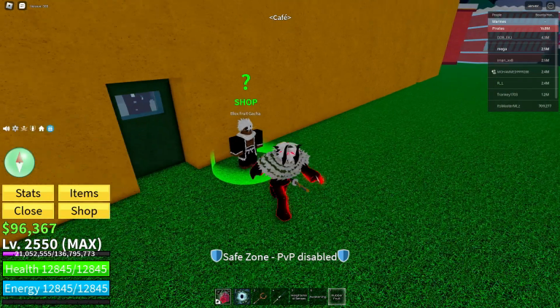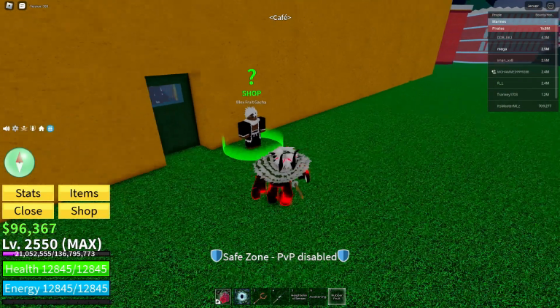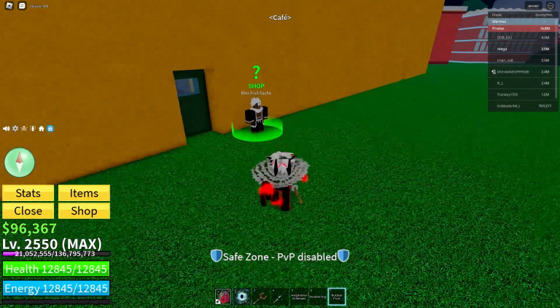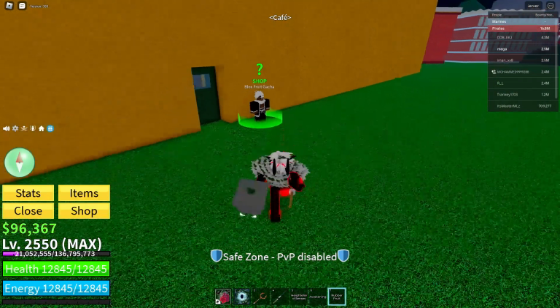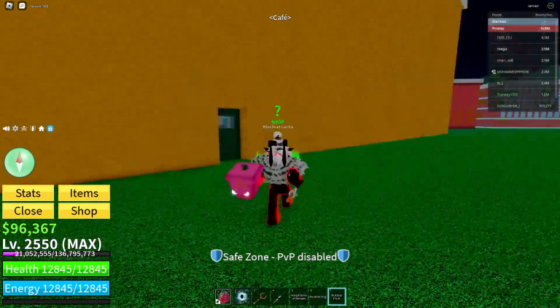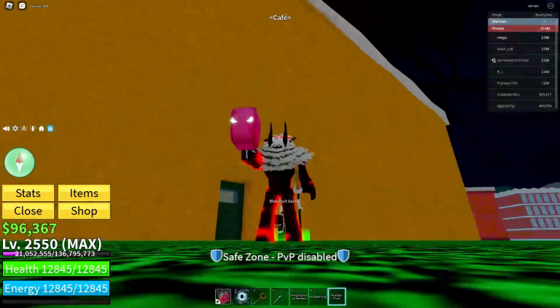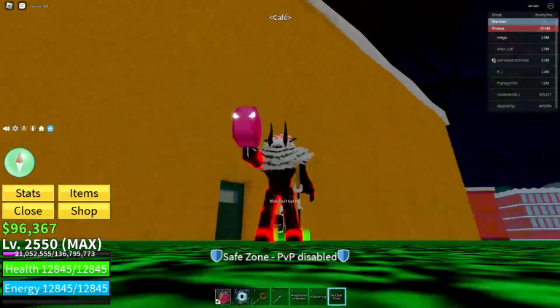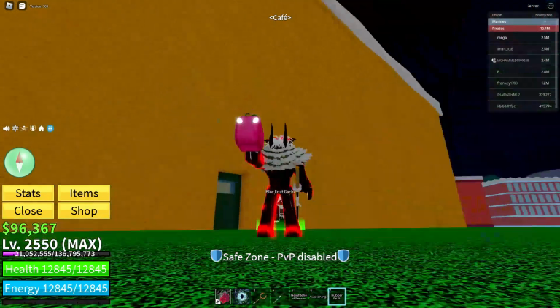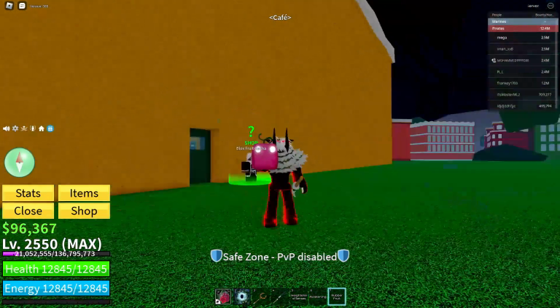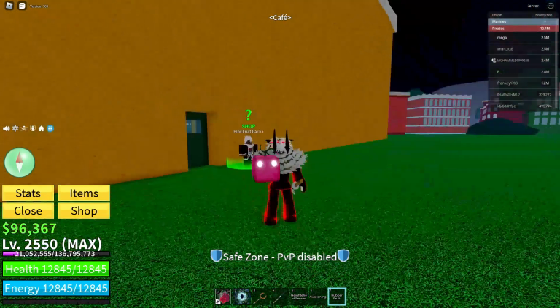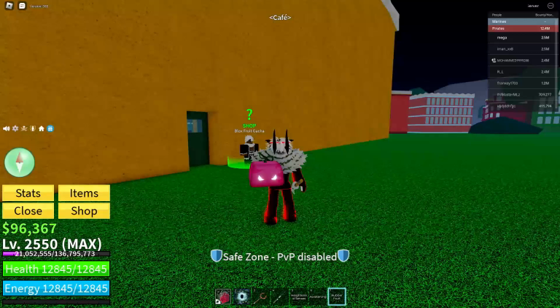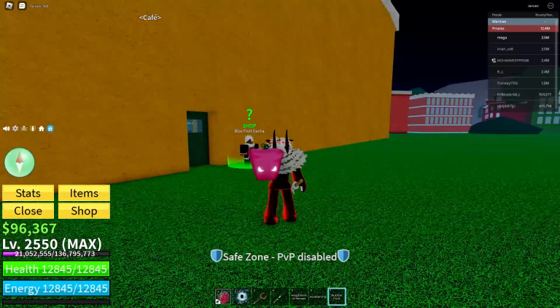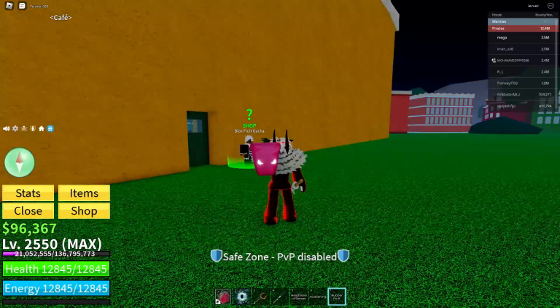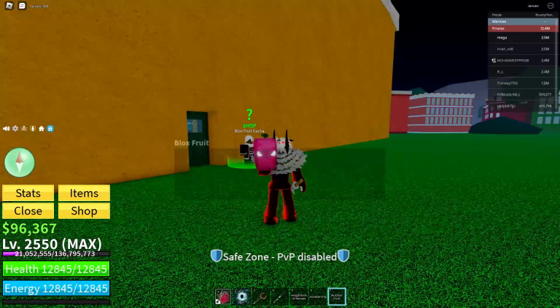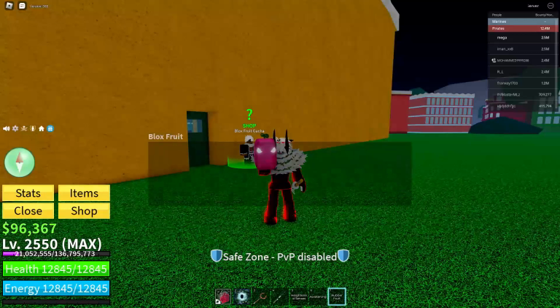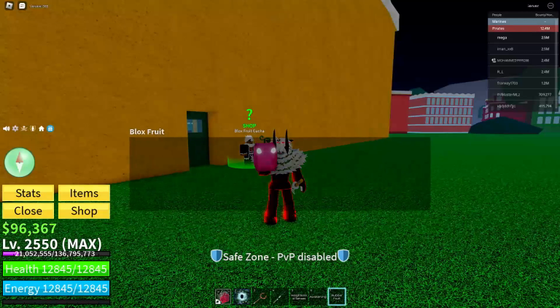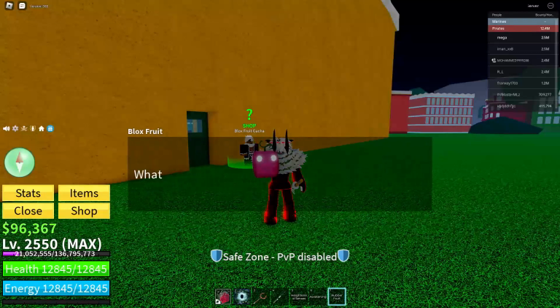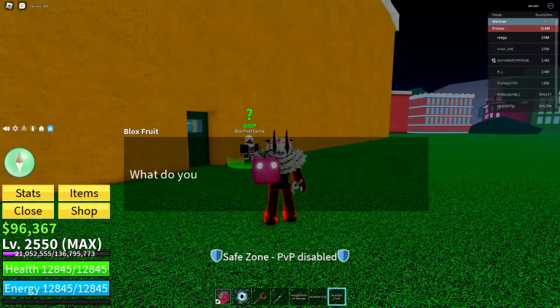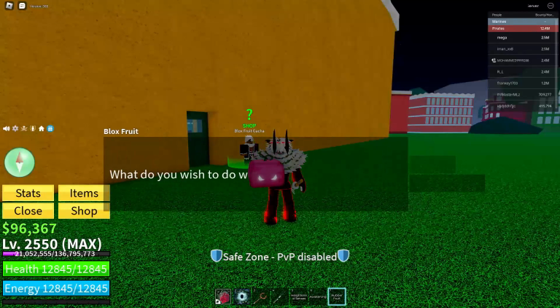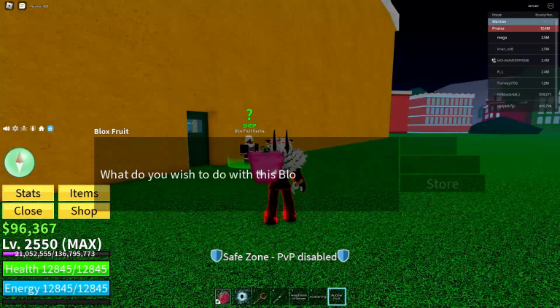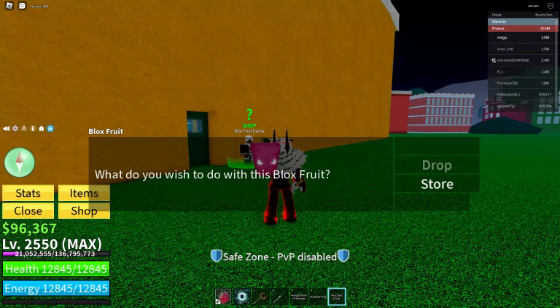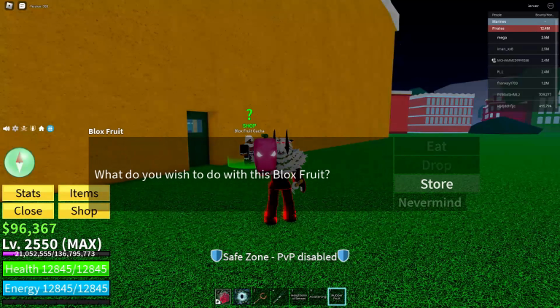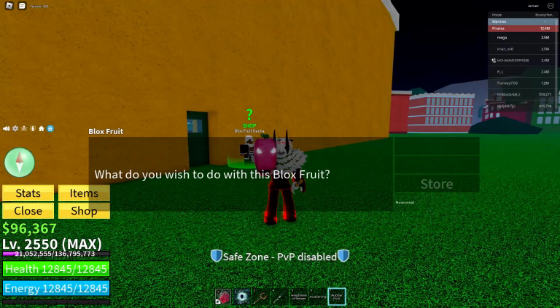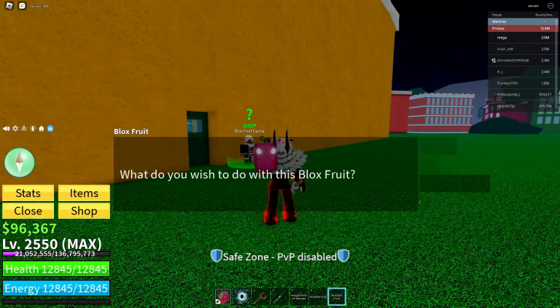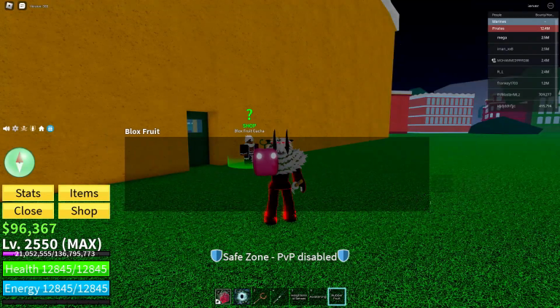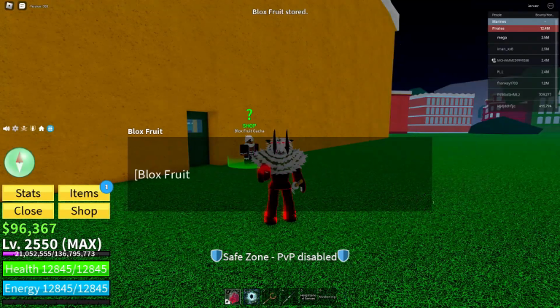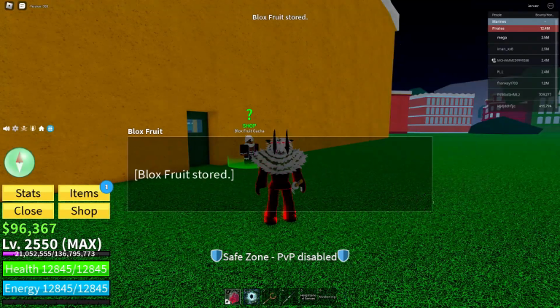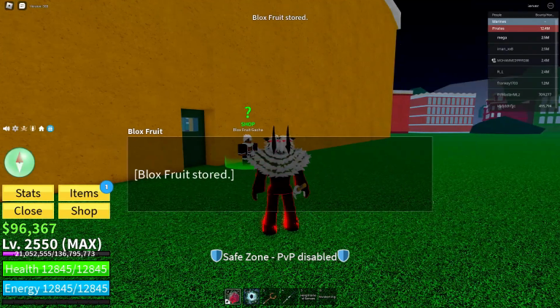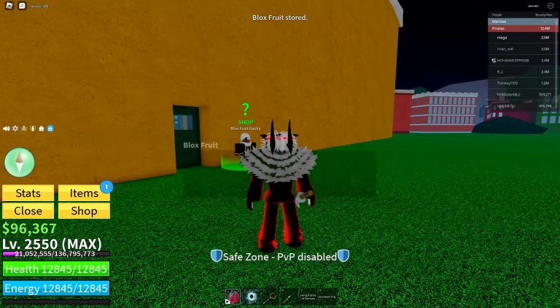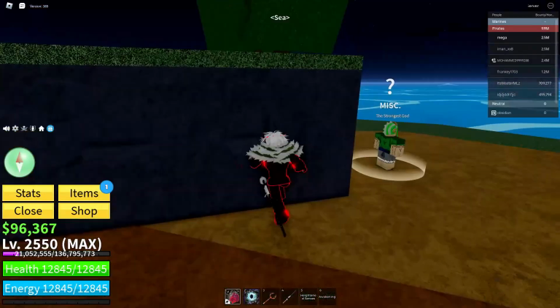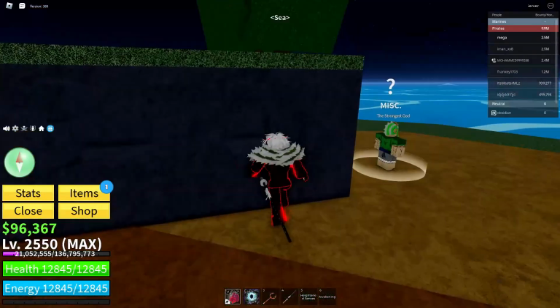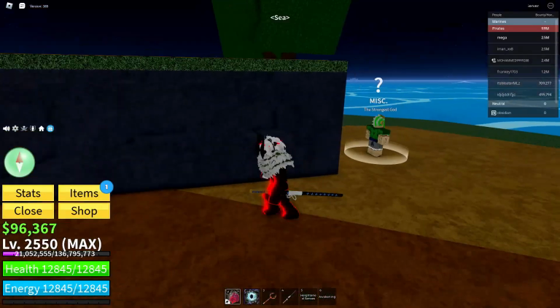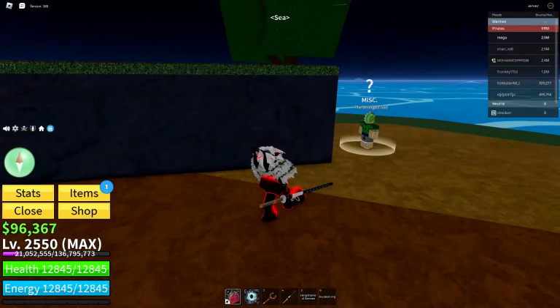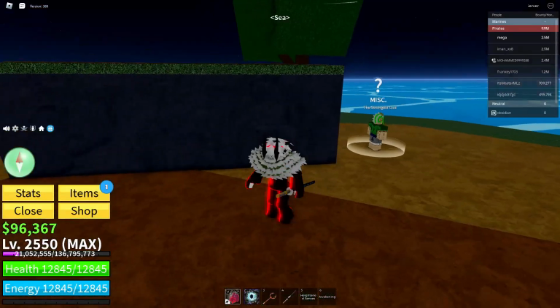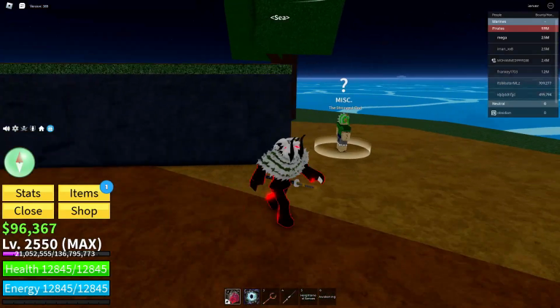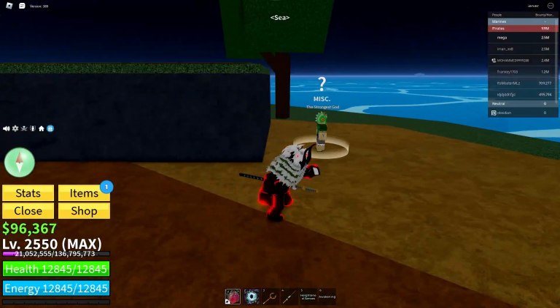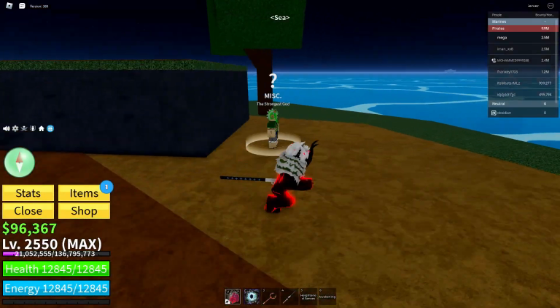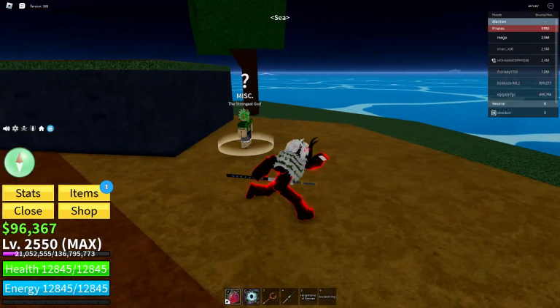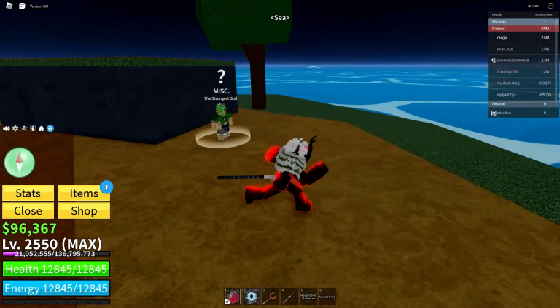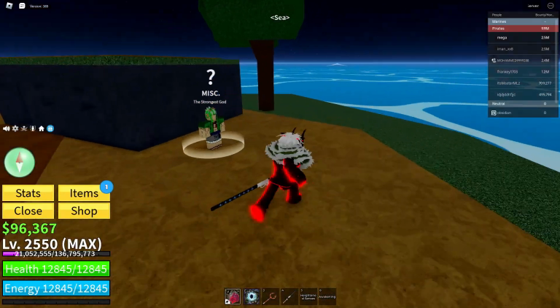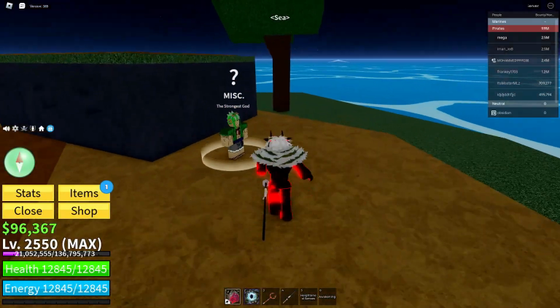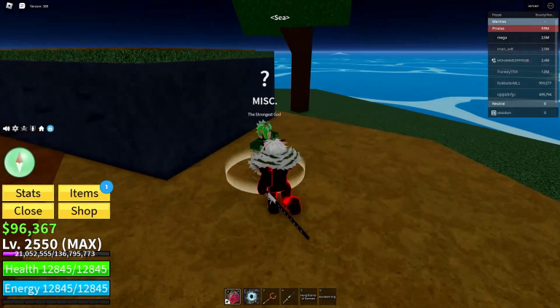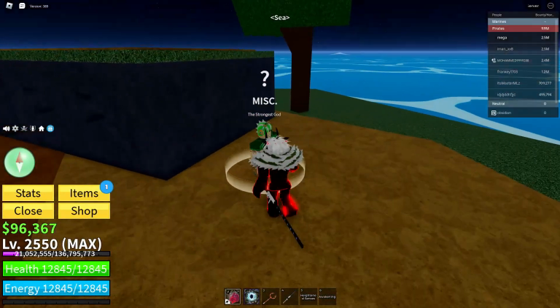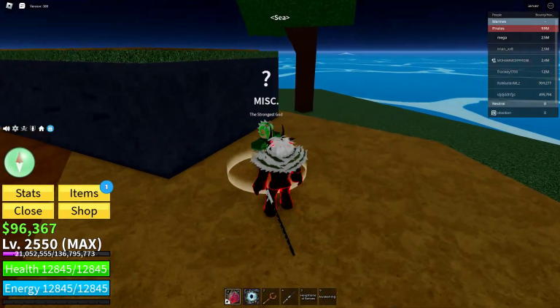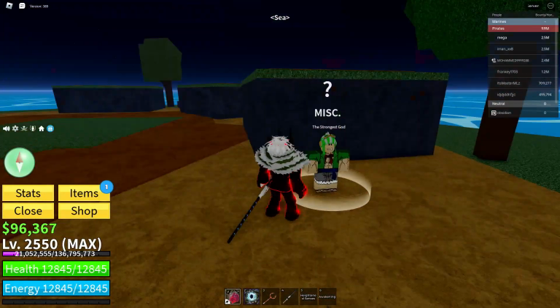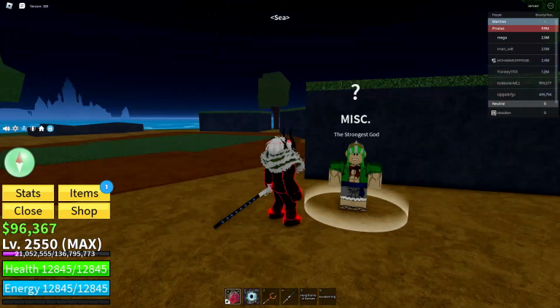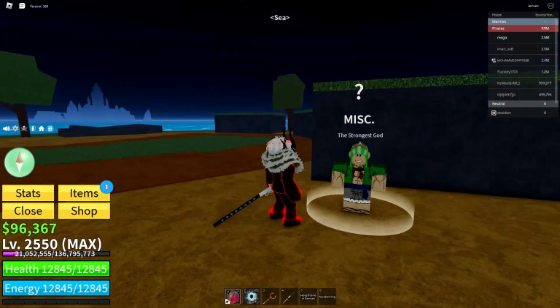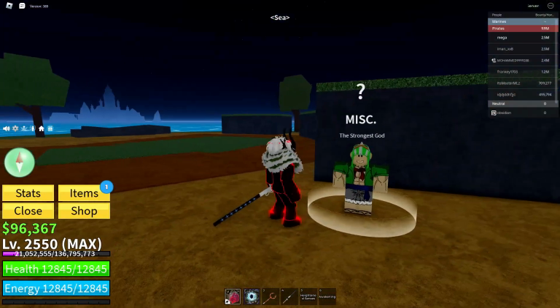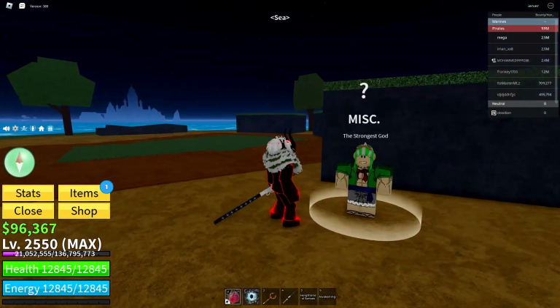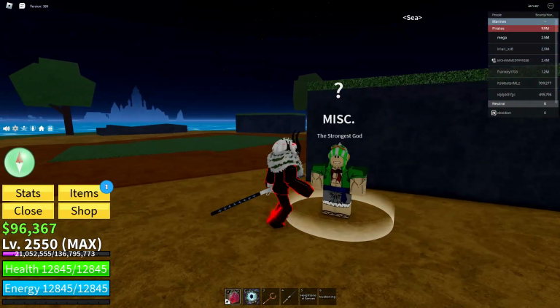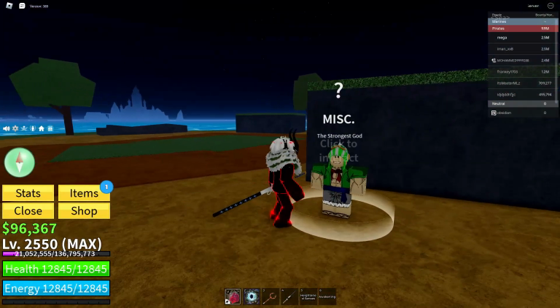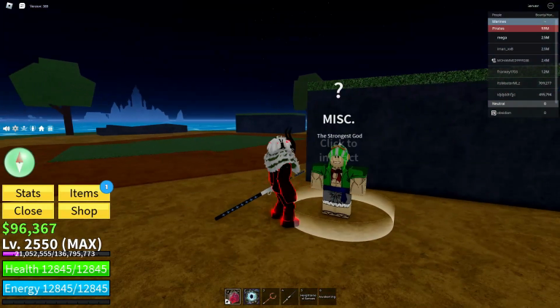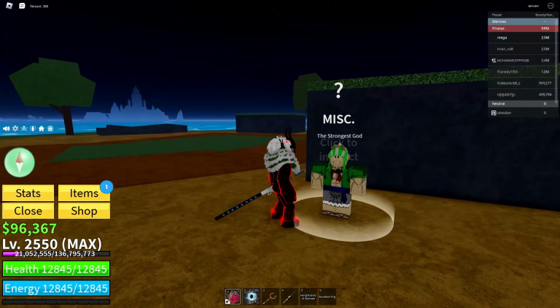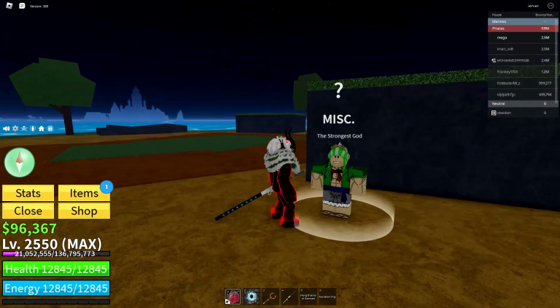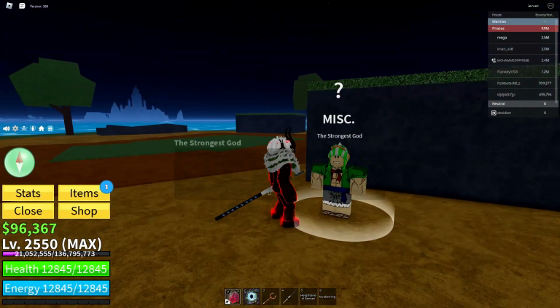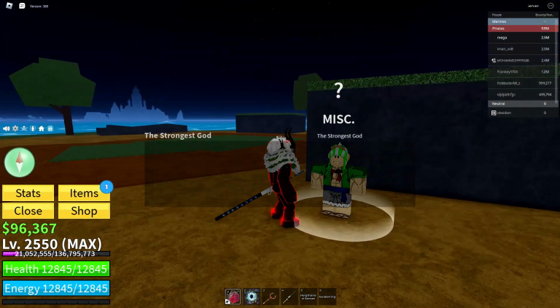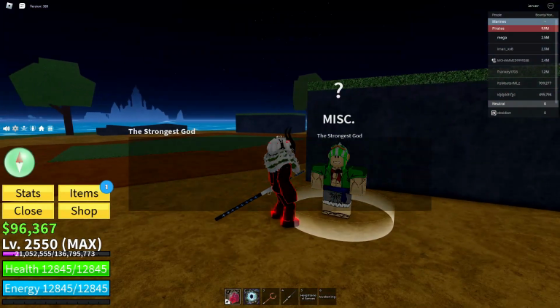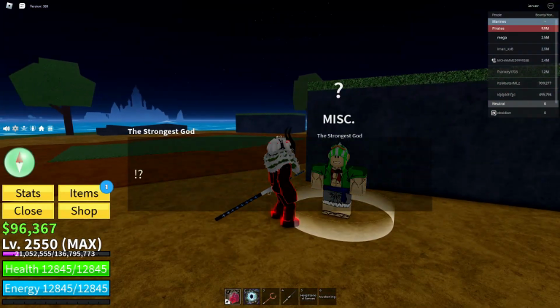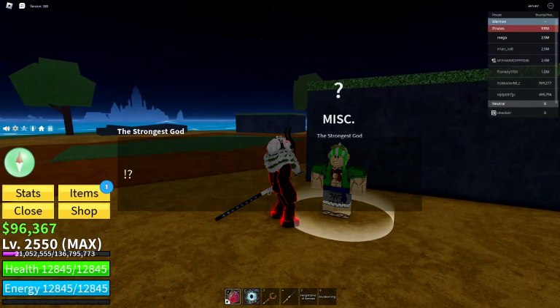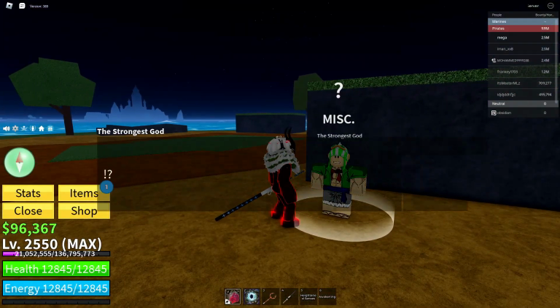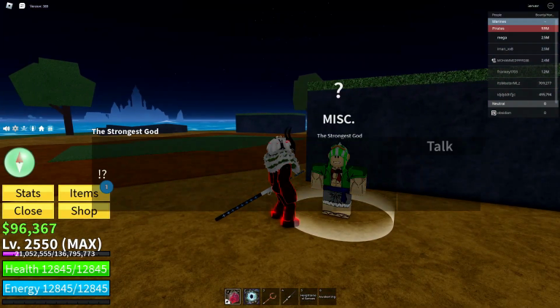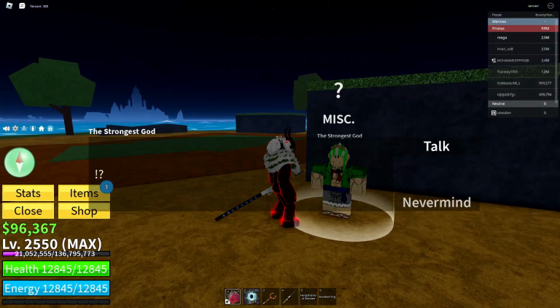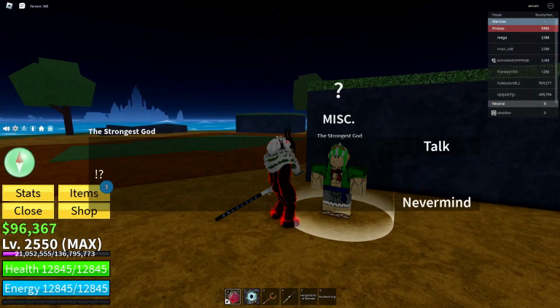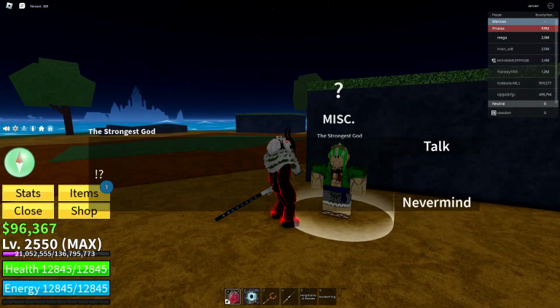To get Kabocha, you need 1500 fragments. Go to Remote Island, and once you're here you can buy it from this guy, and boom — you now have it.